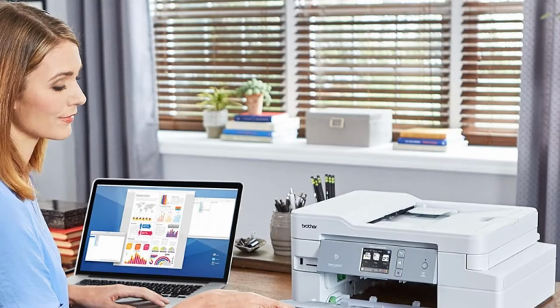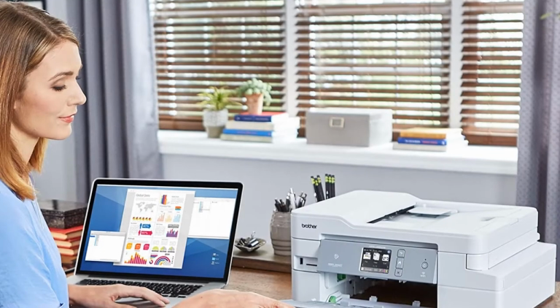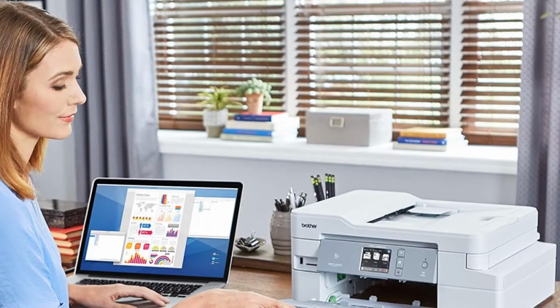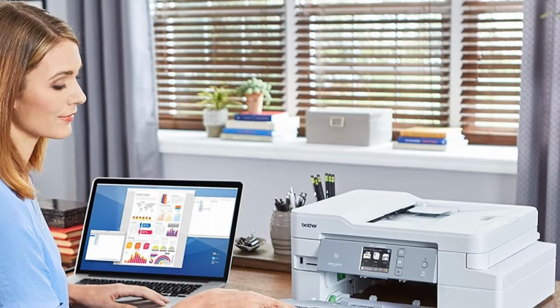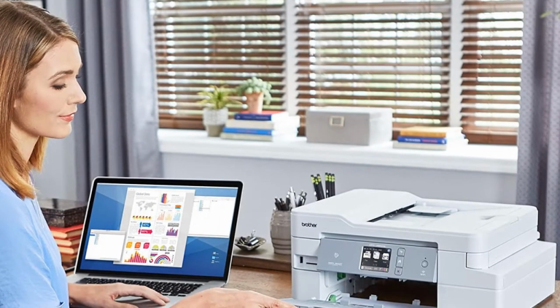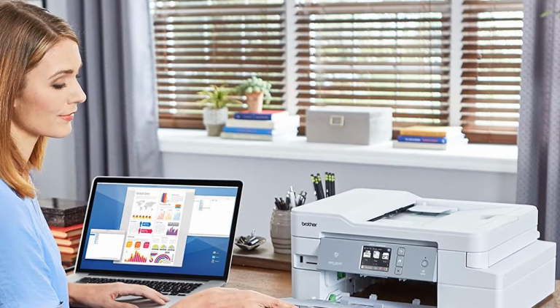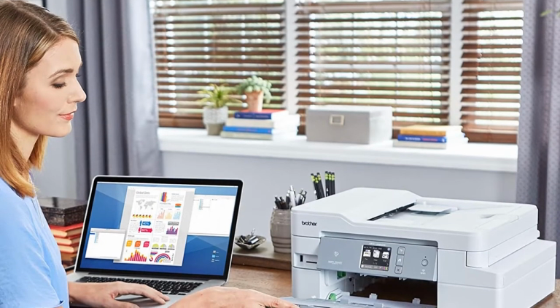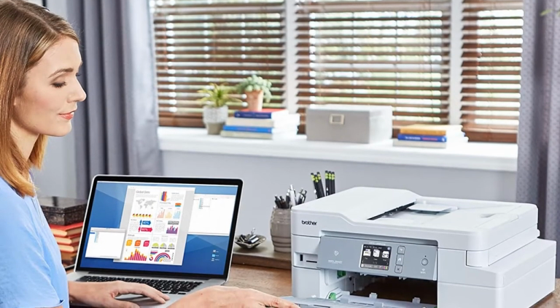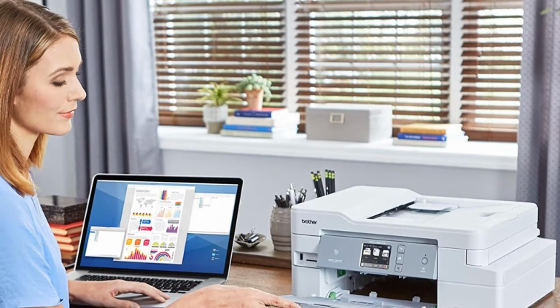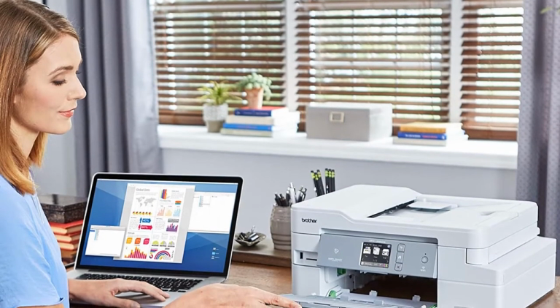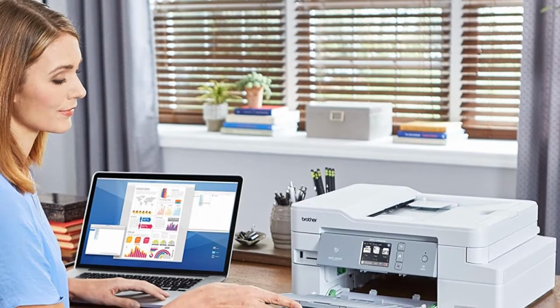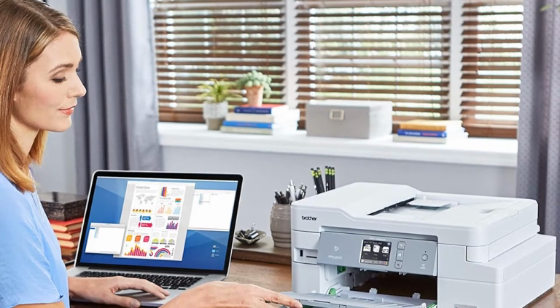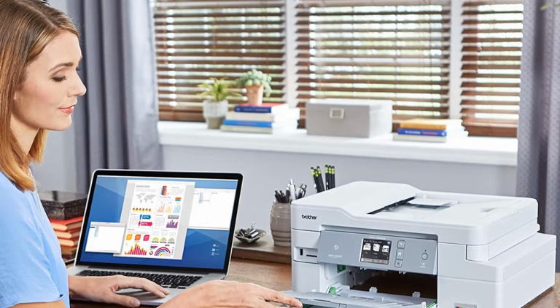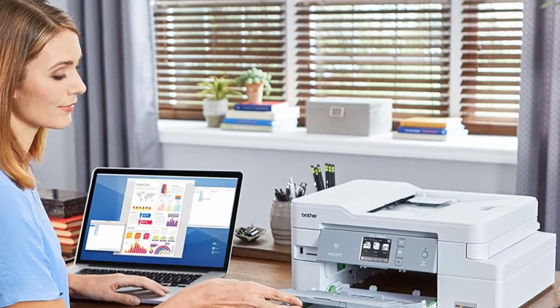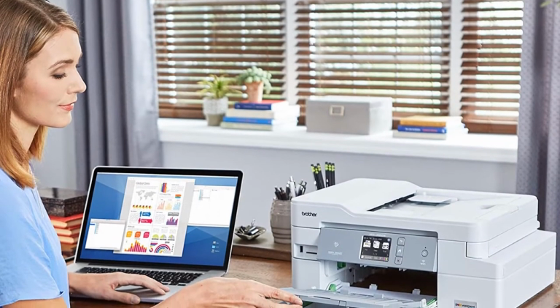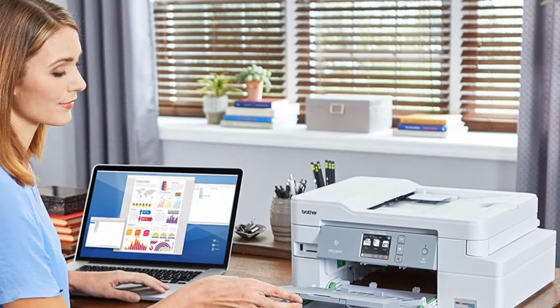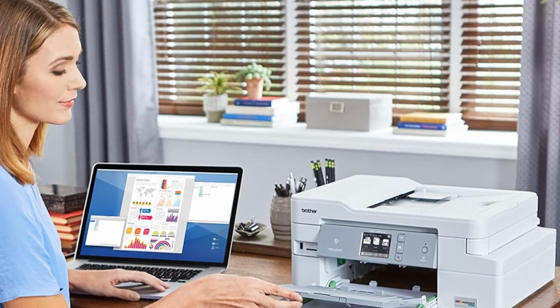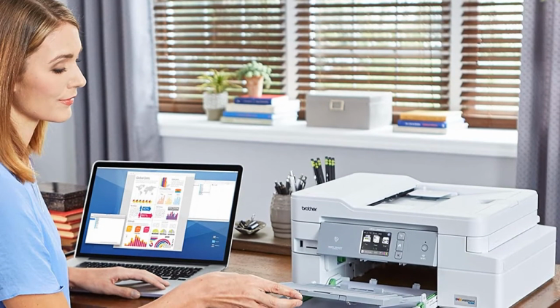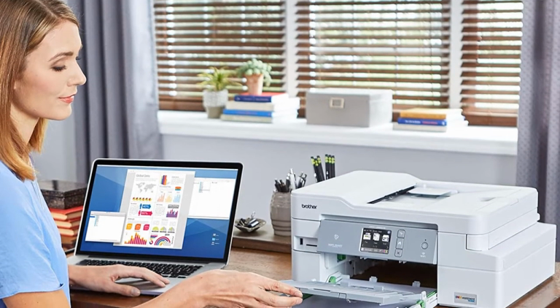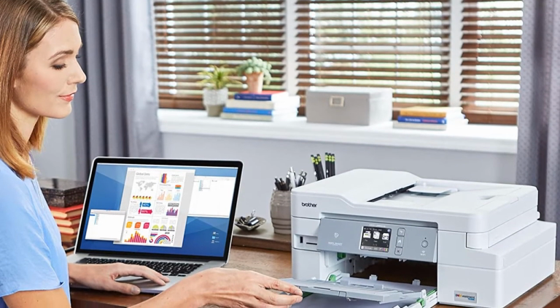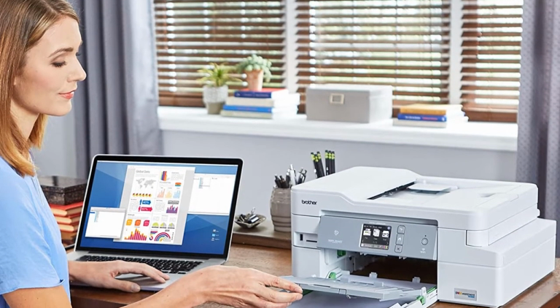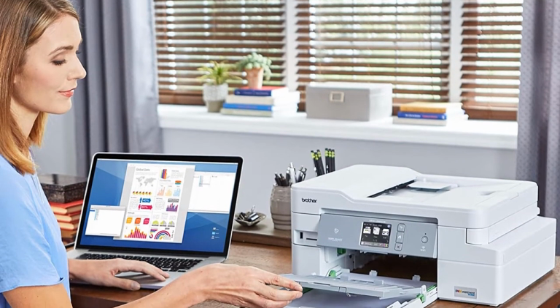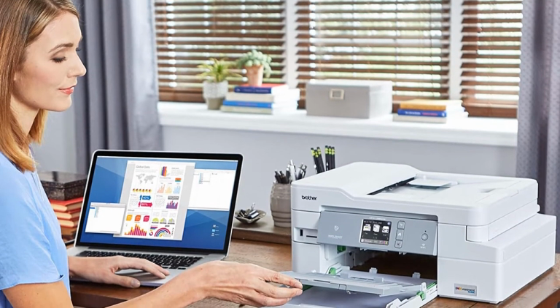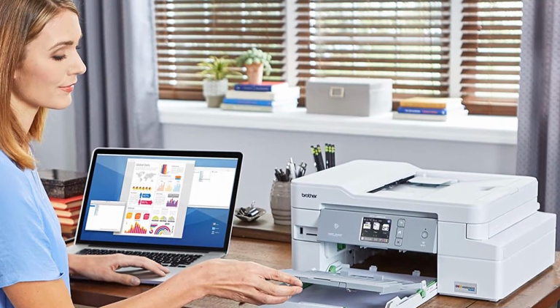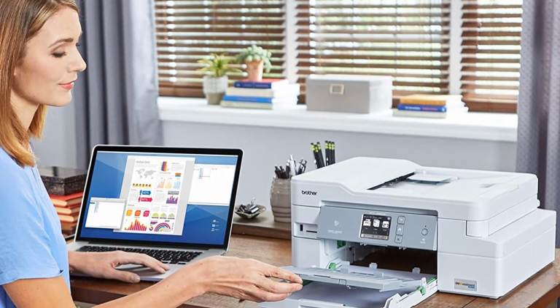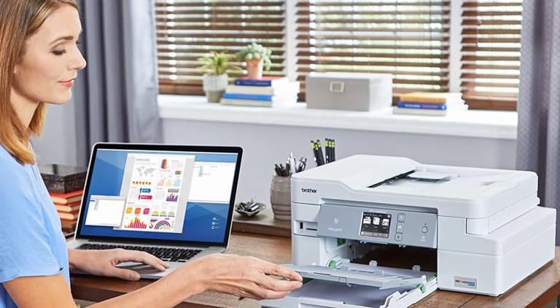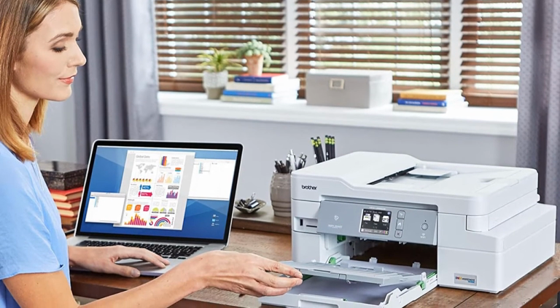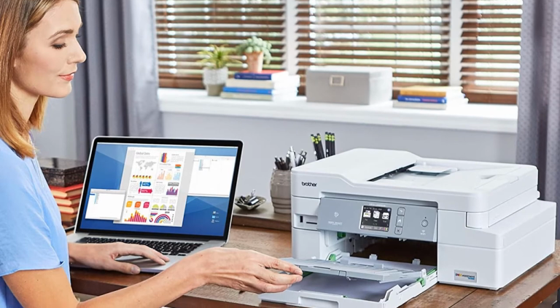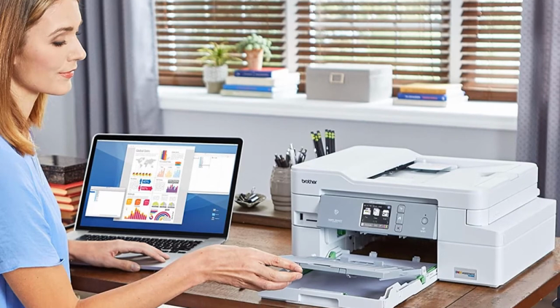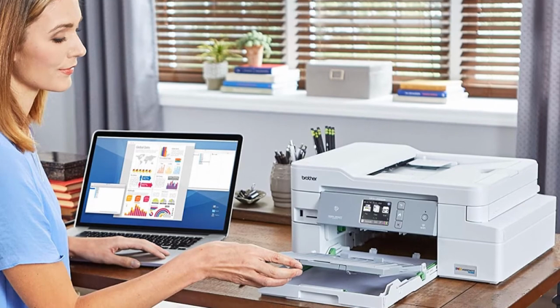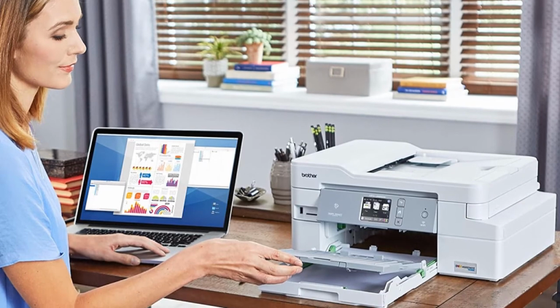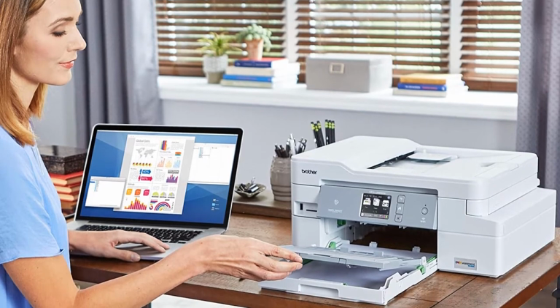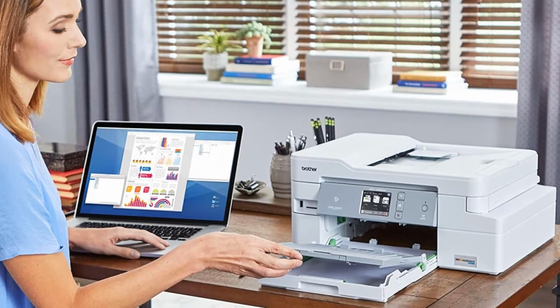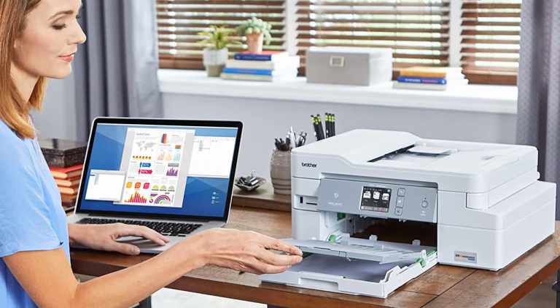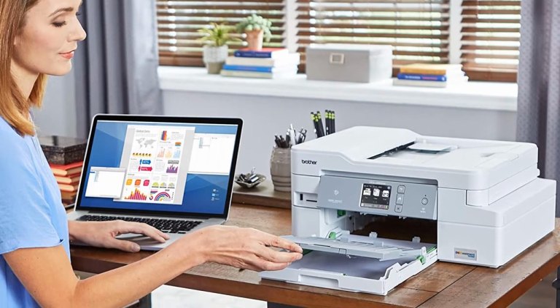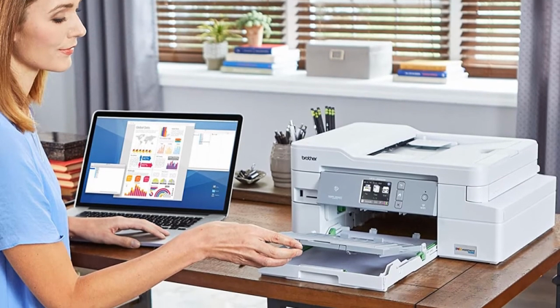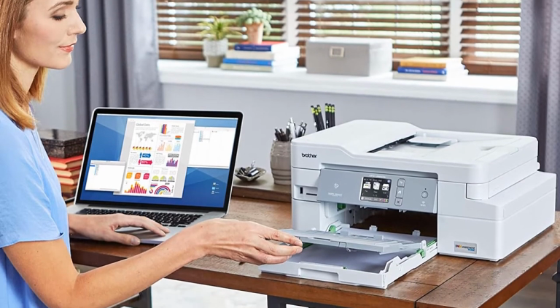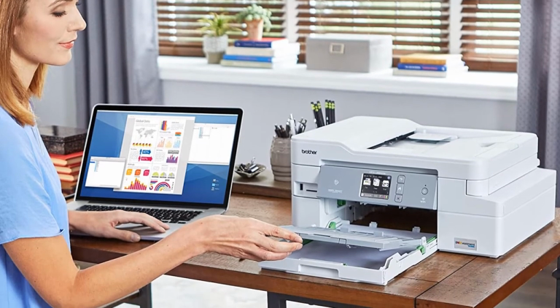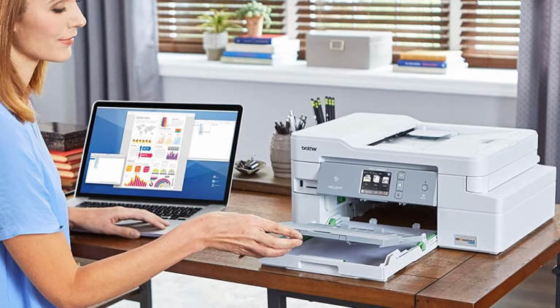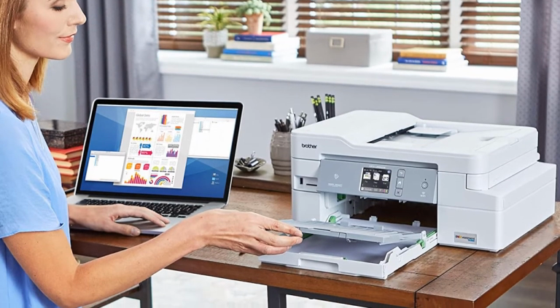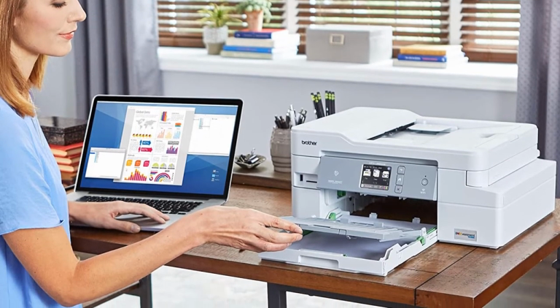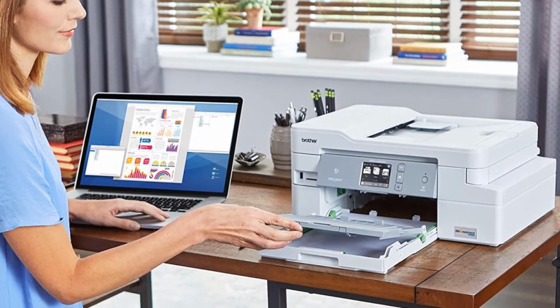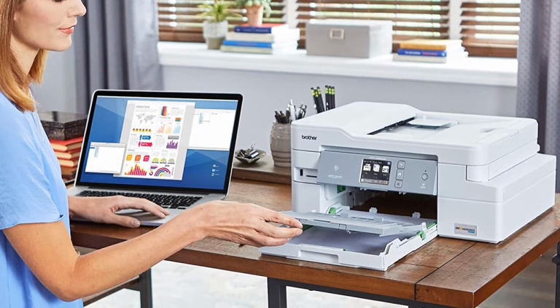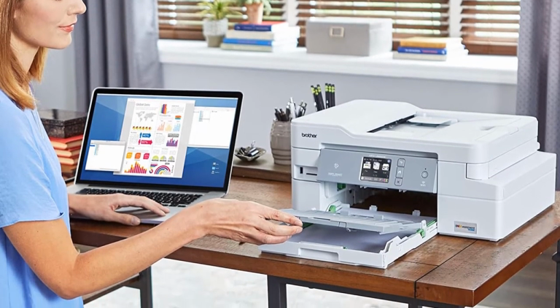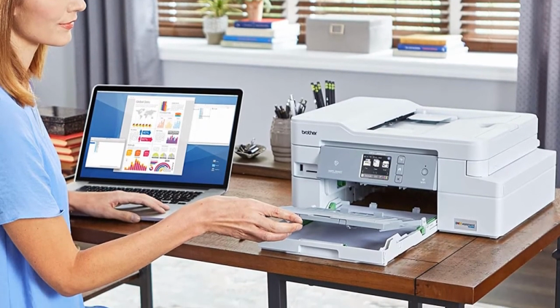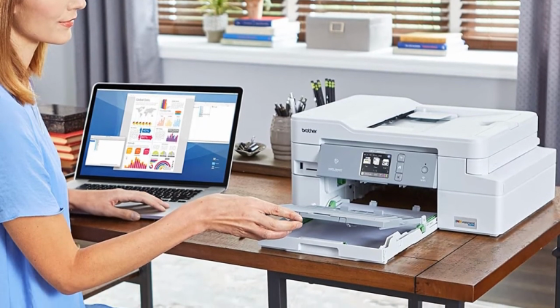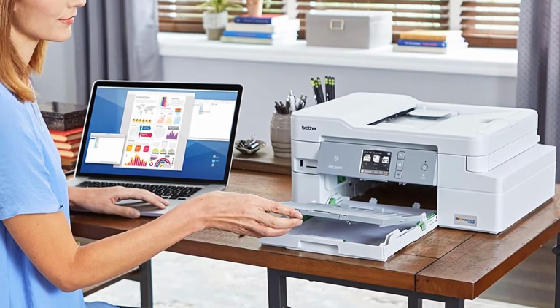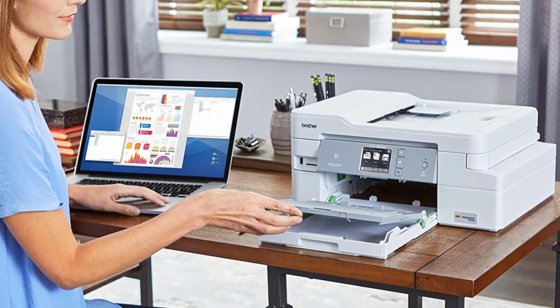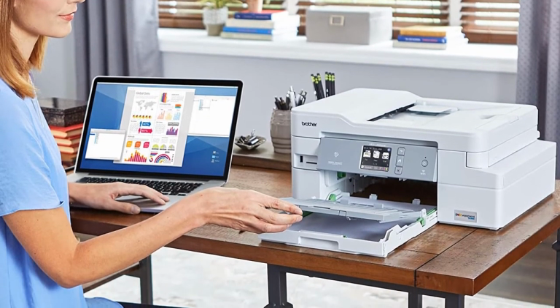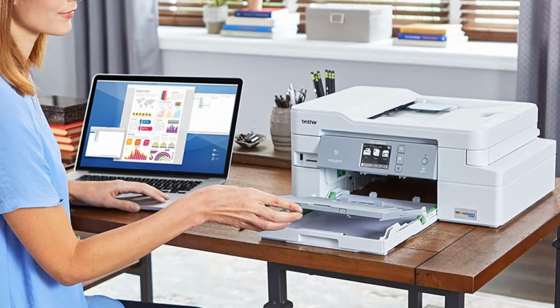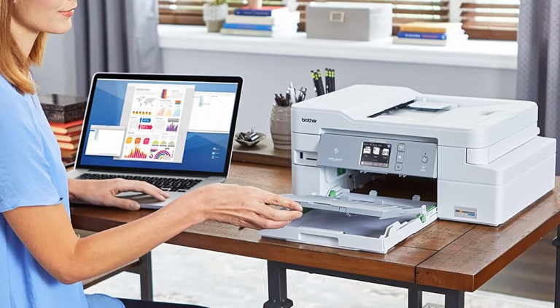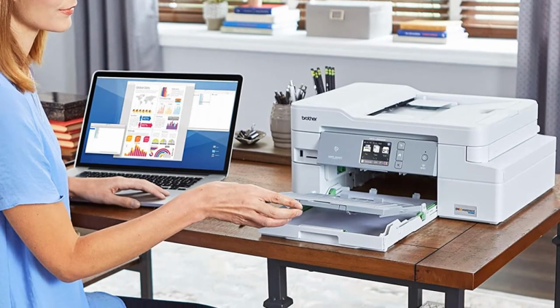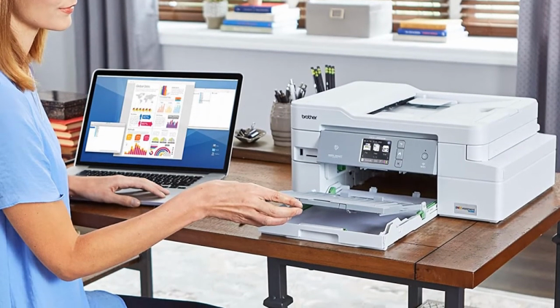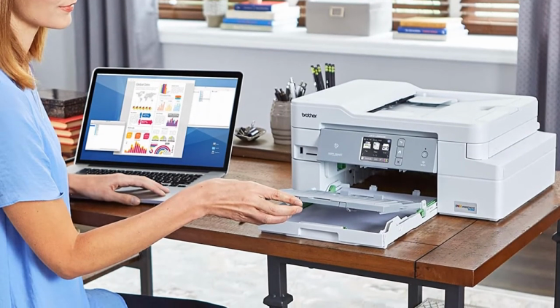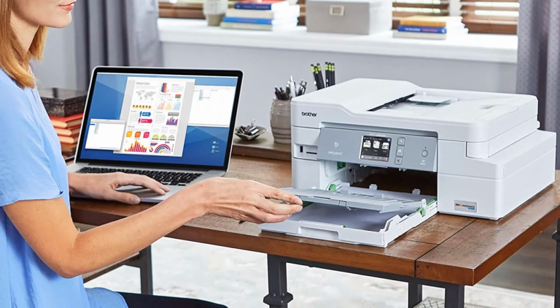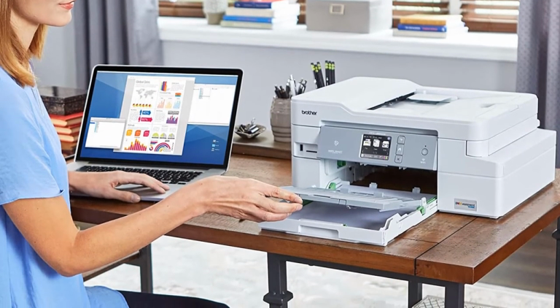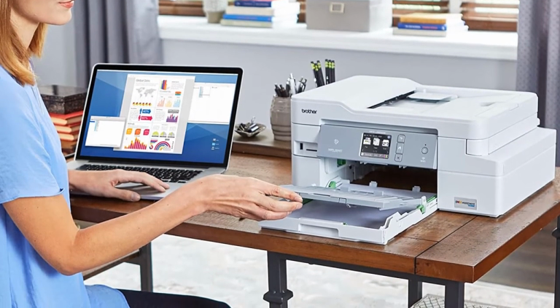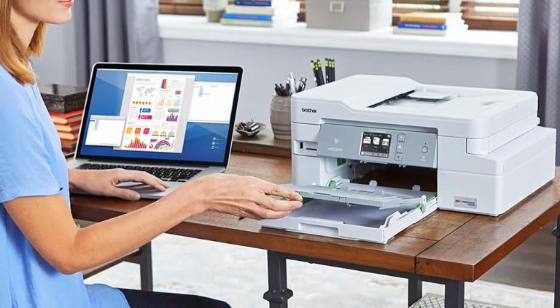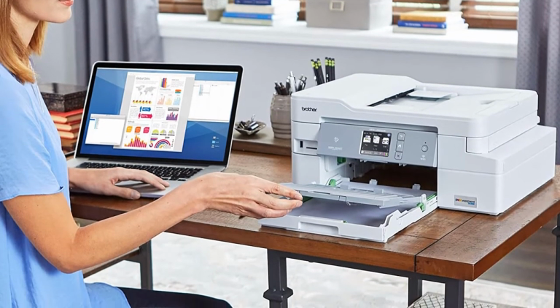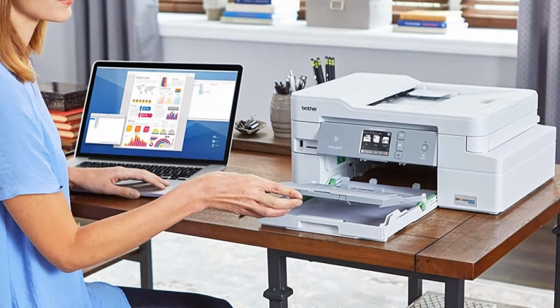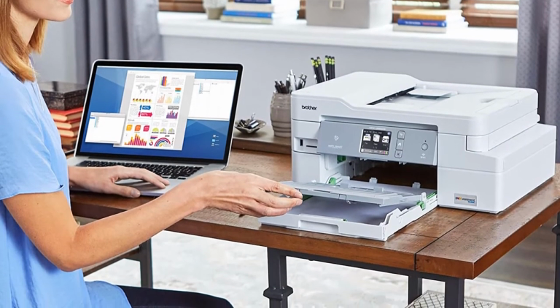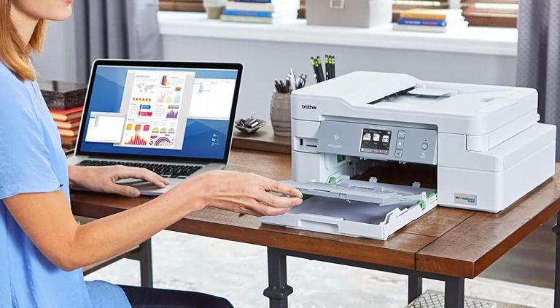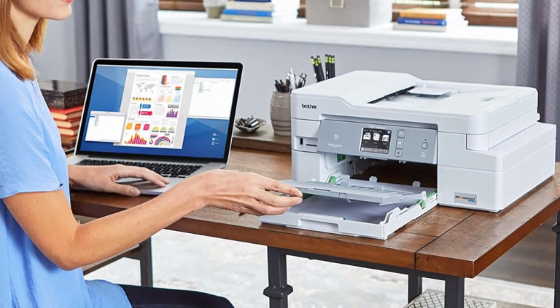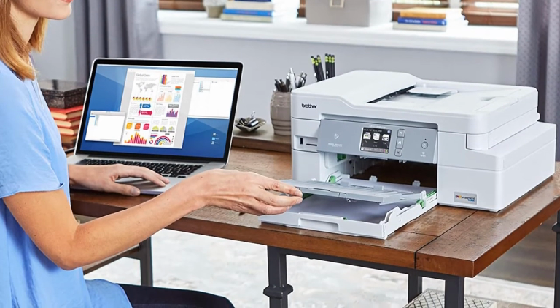Additionally, it enables you to print from Apple AirPrint, Google Cloud Print, Mopria, and Wi-Fi Direct.